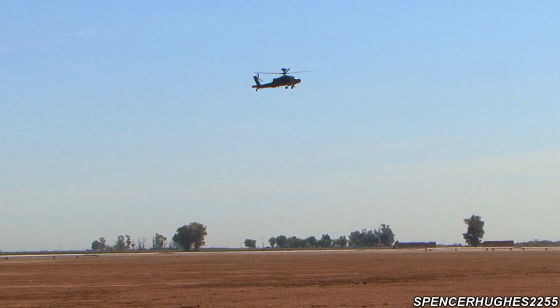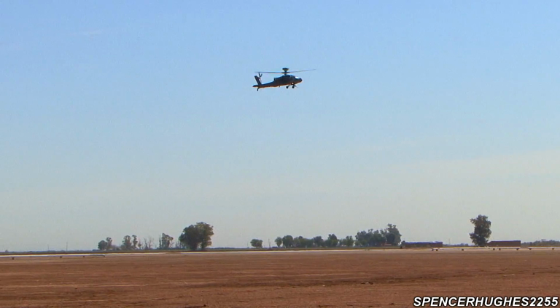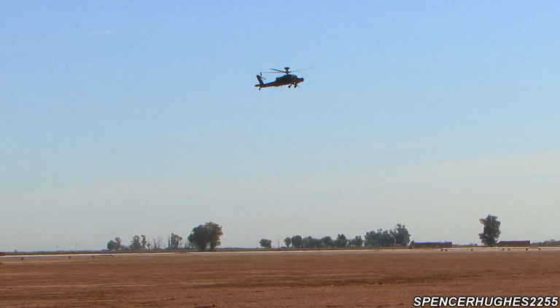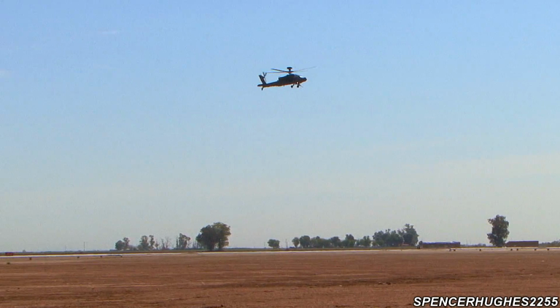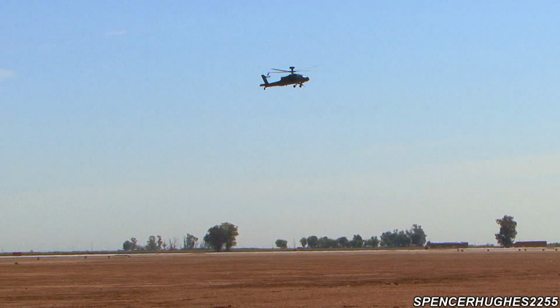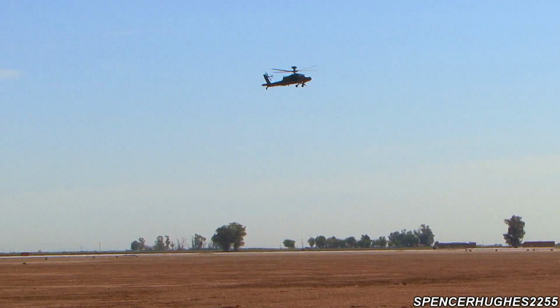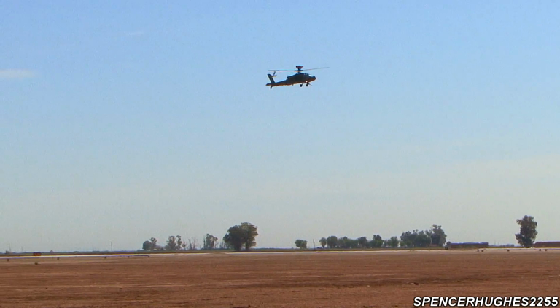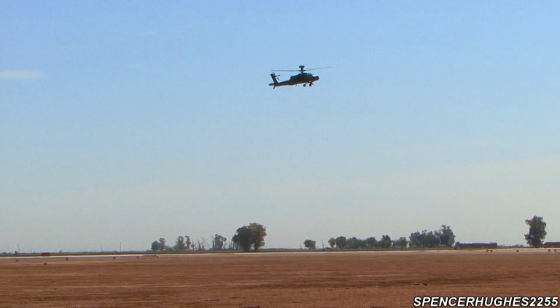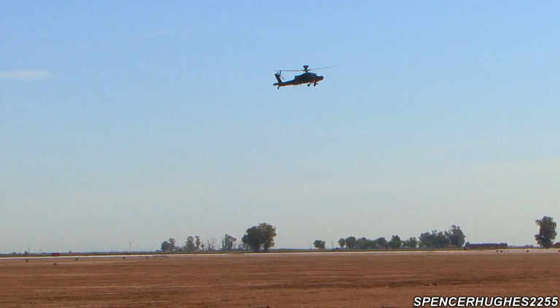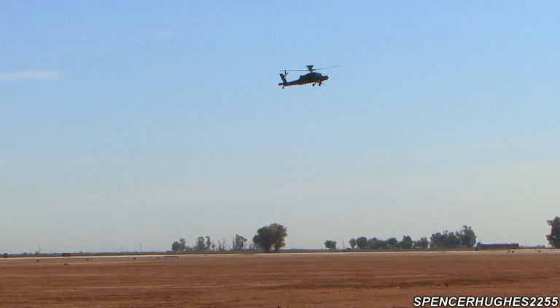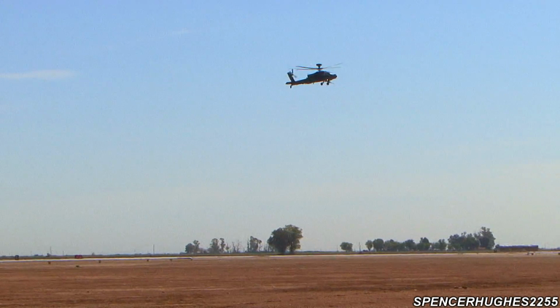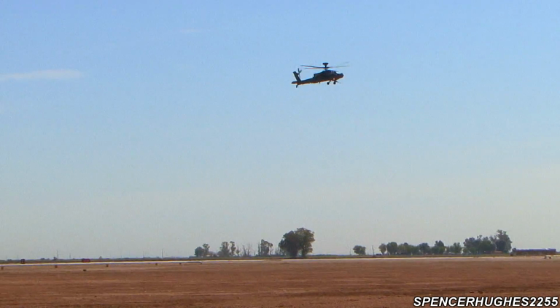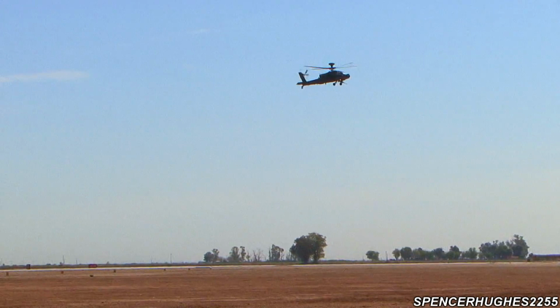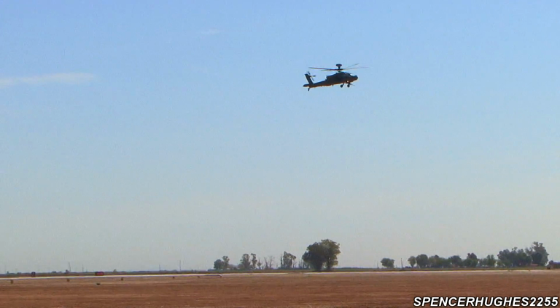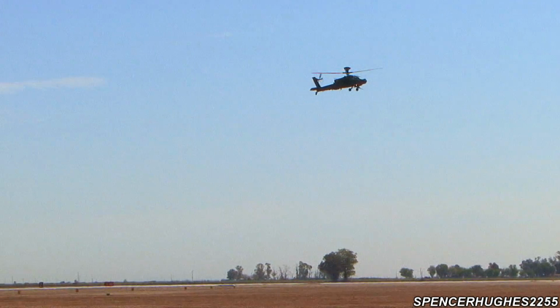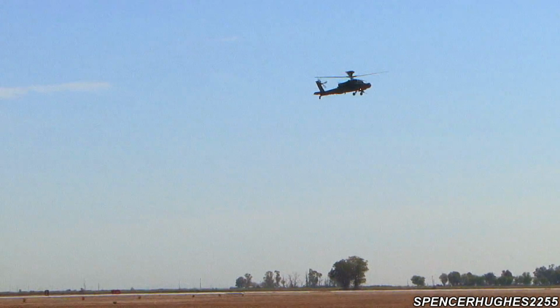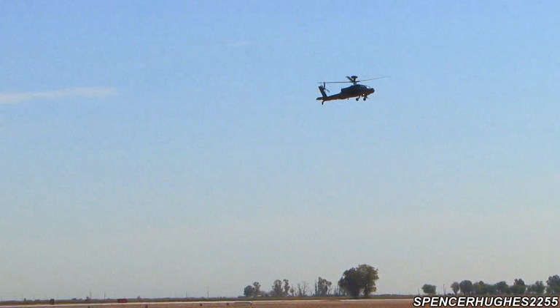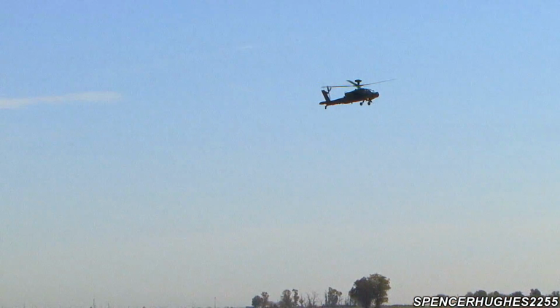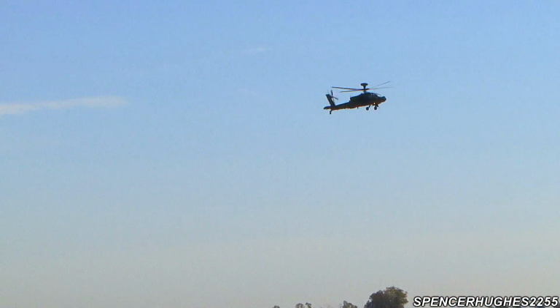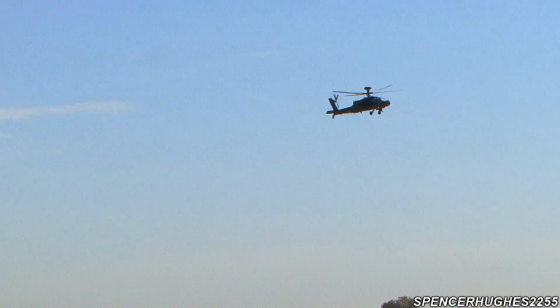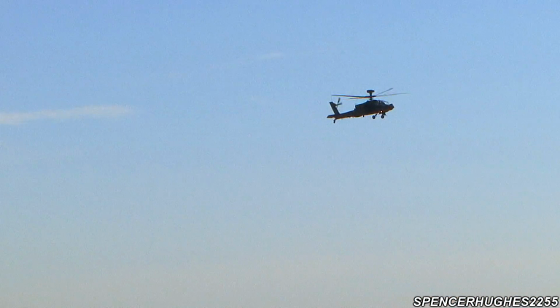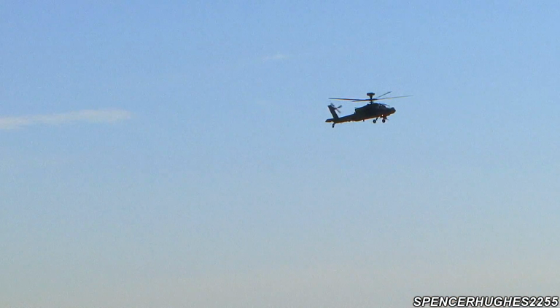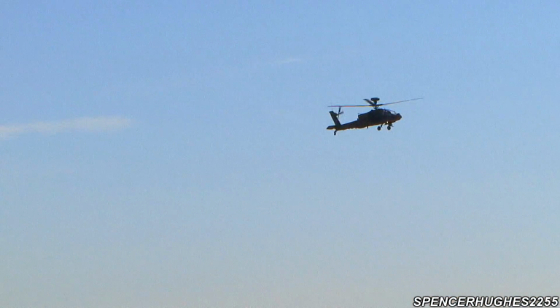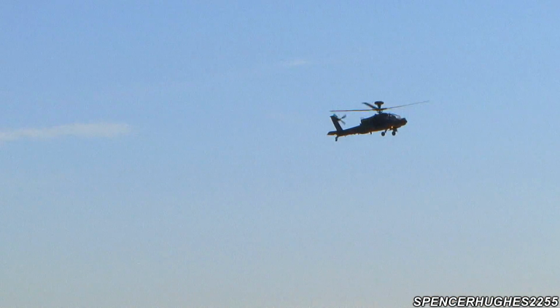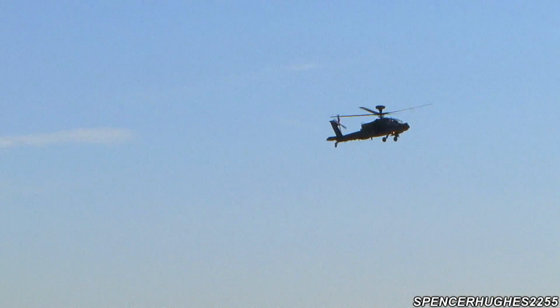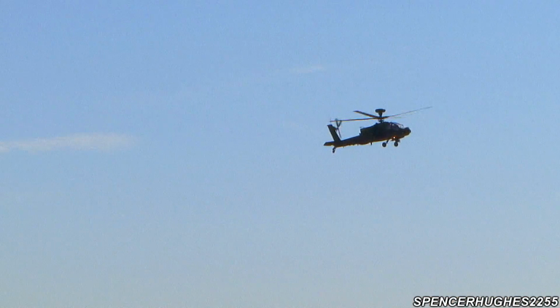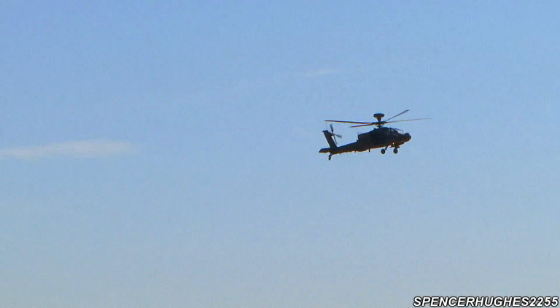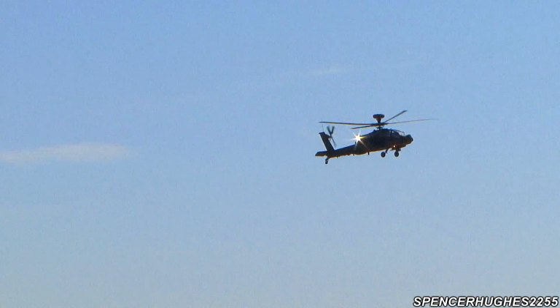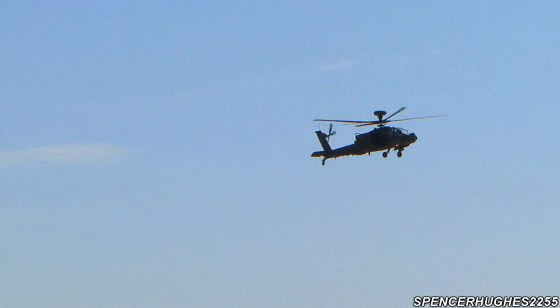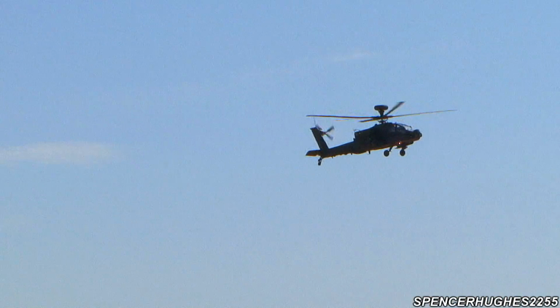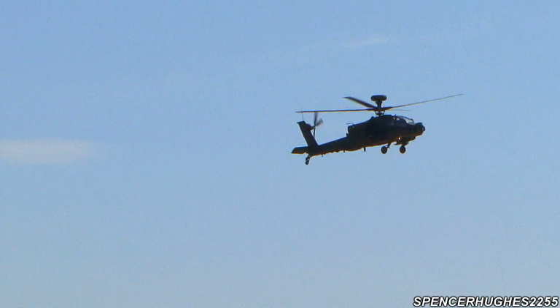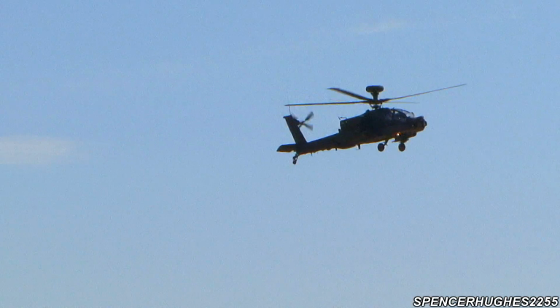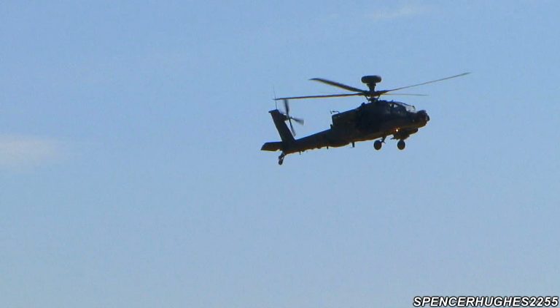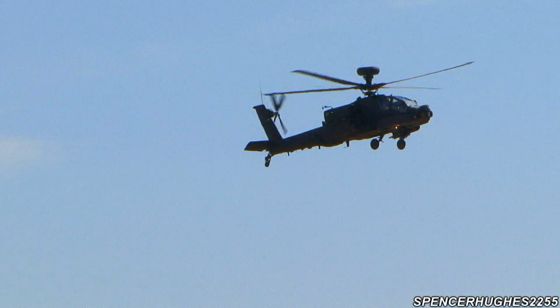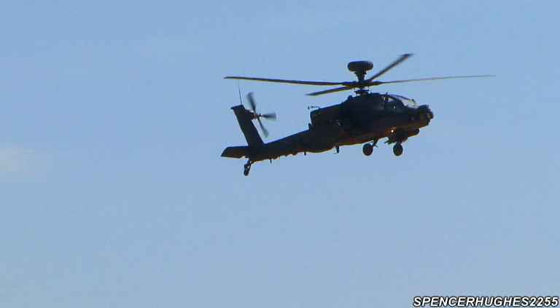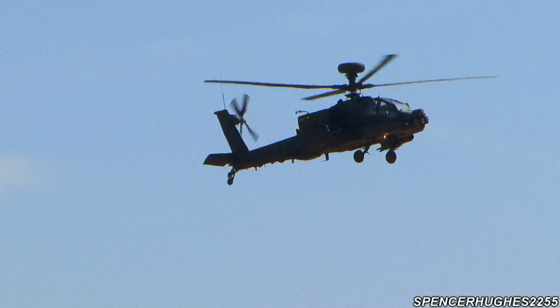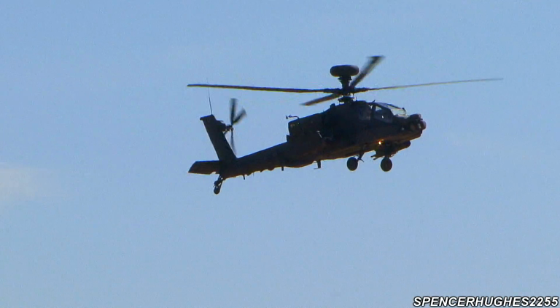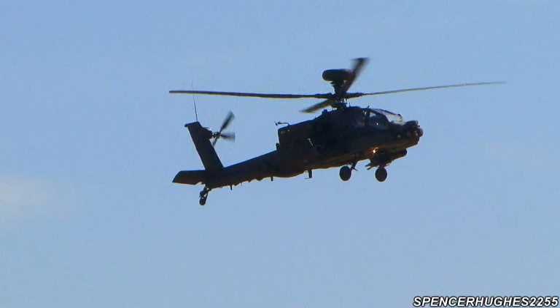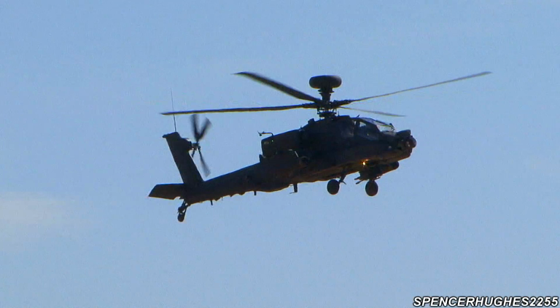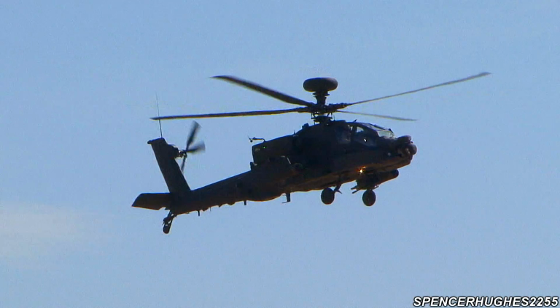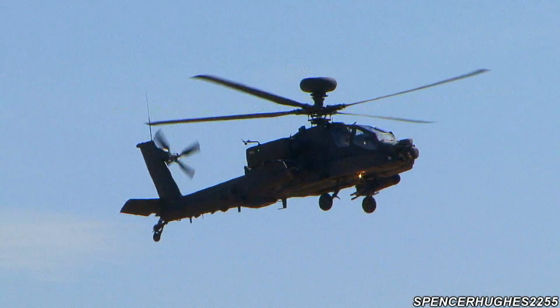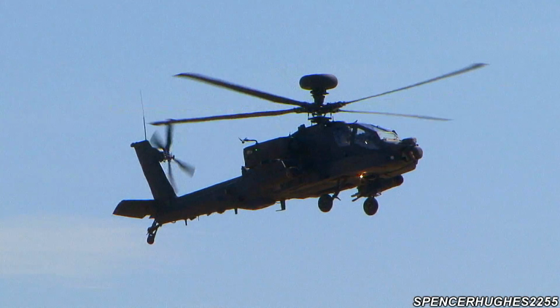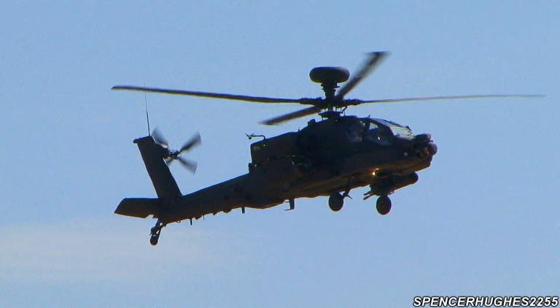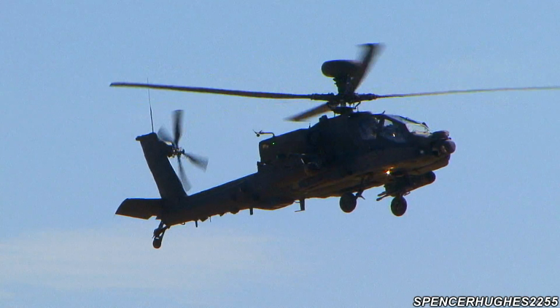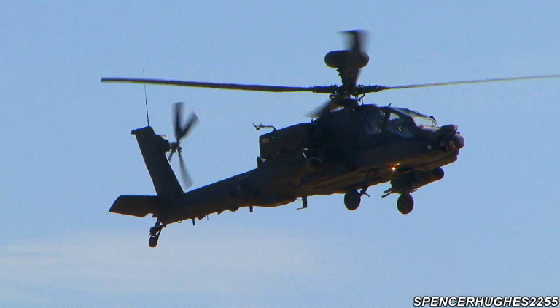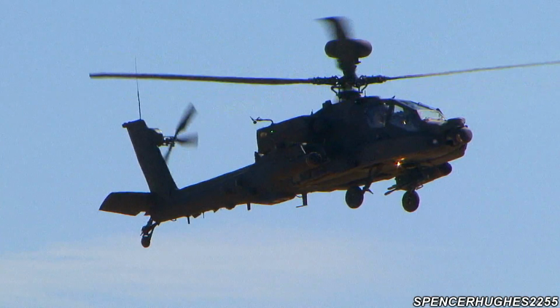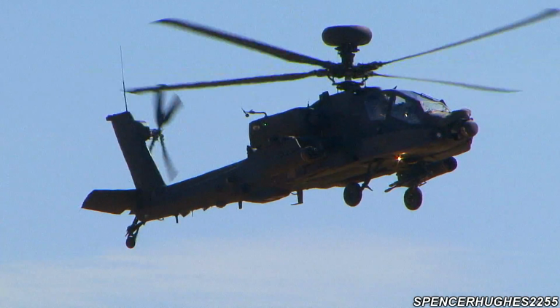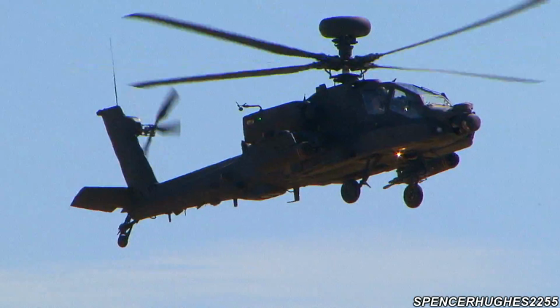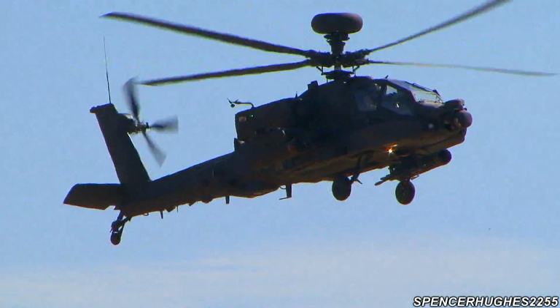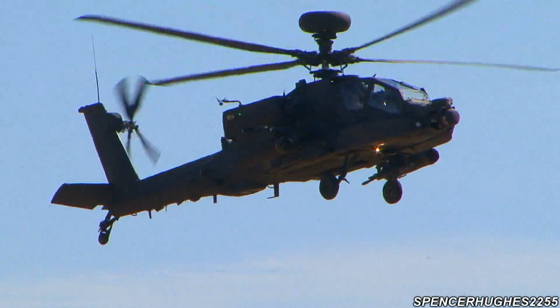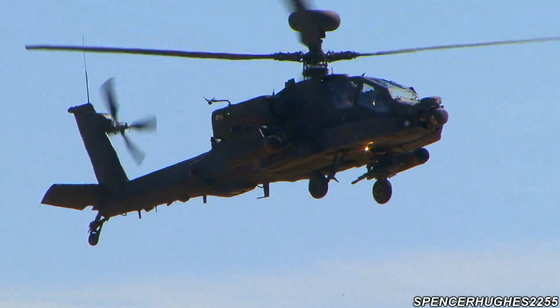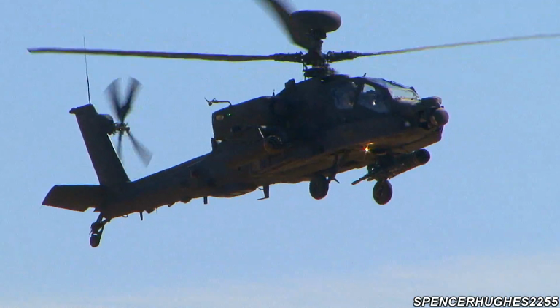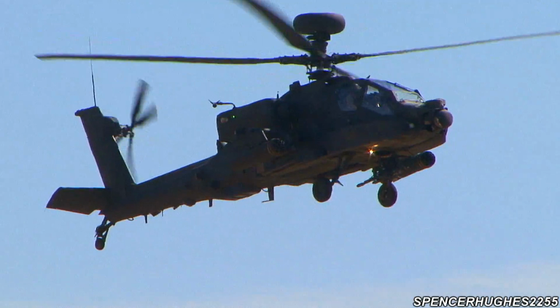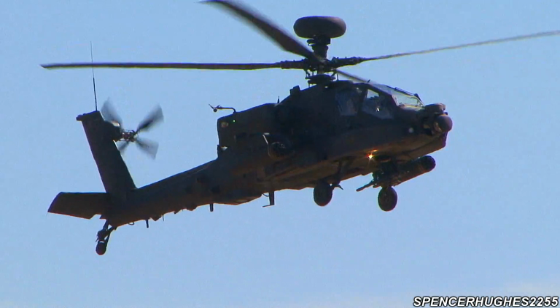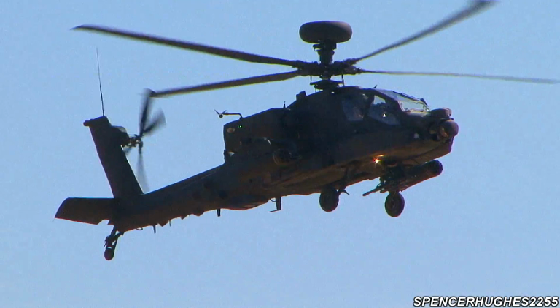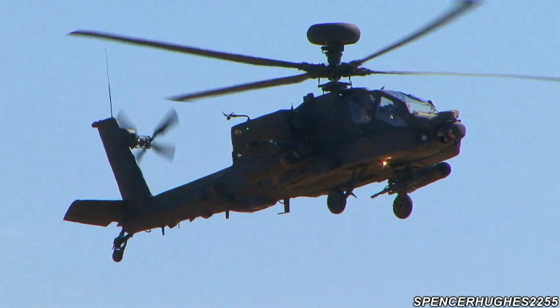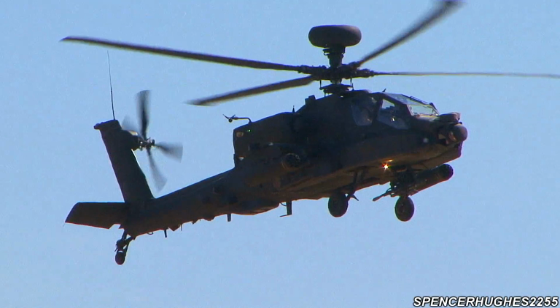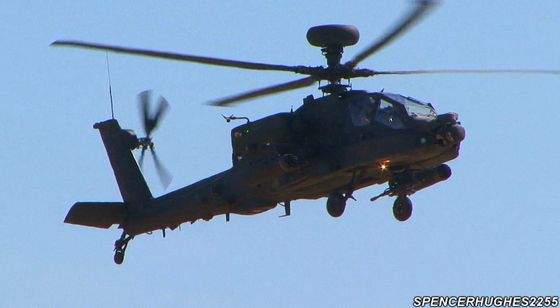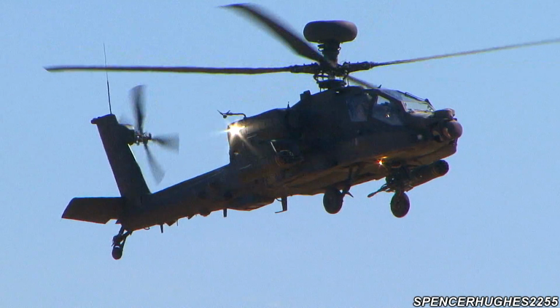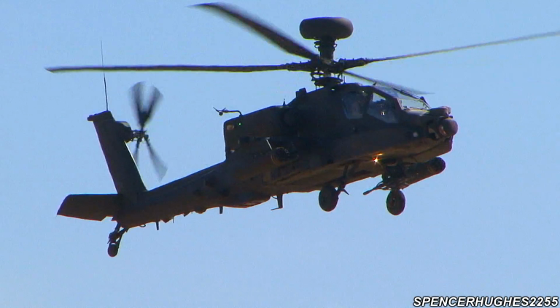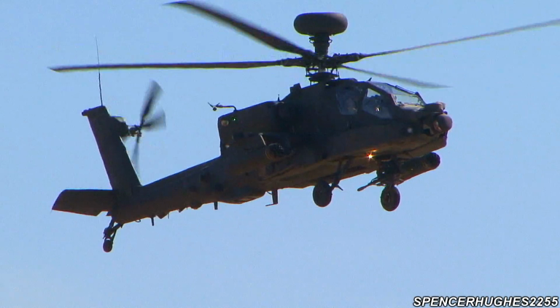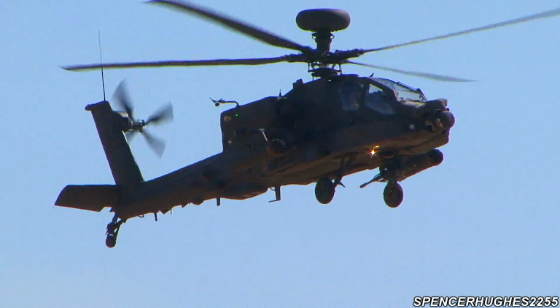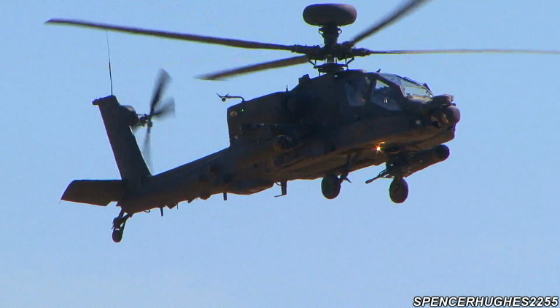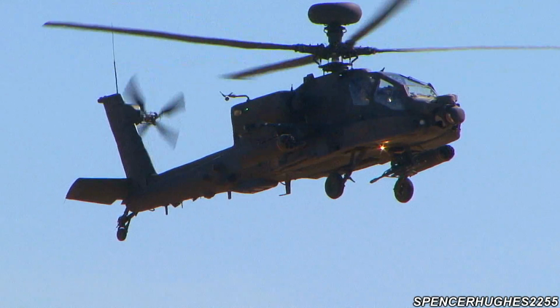Like the United States Marine Corps, they retired all their Harrier aircraft about two years ago and are now using the Apache as a stop-gap until they receive the F-35.